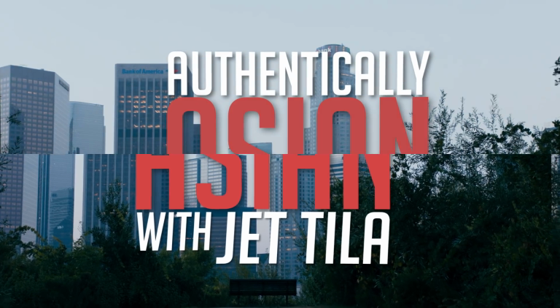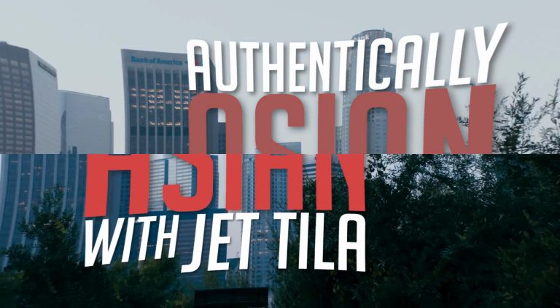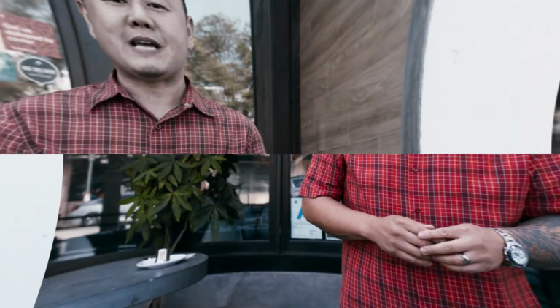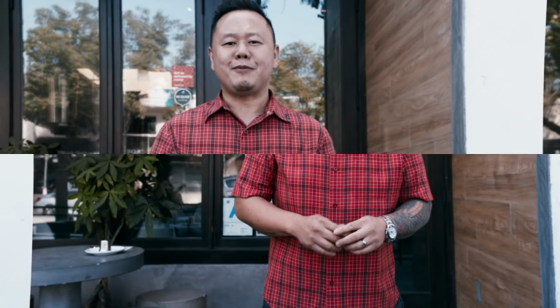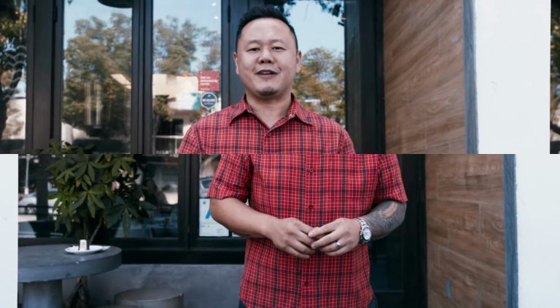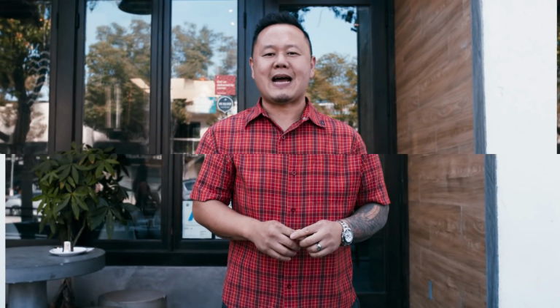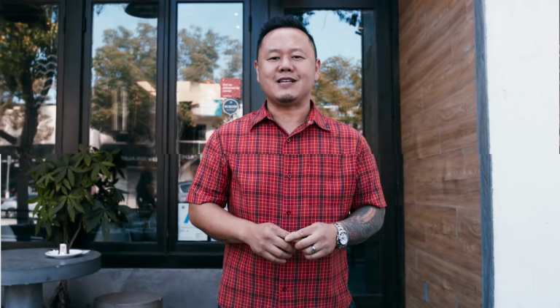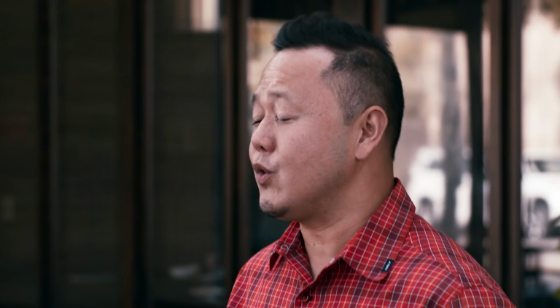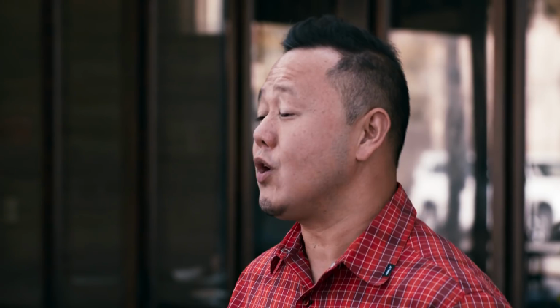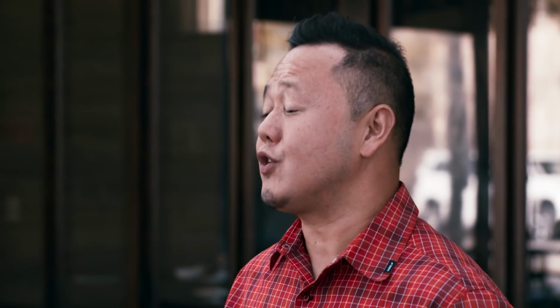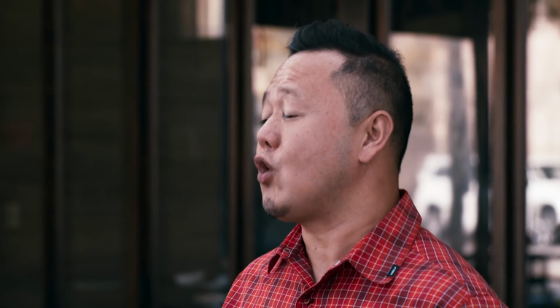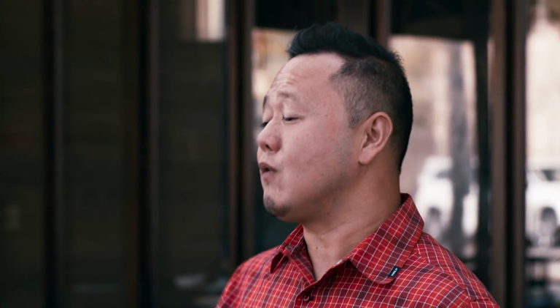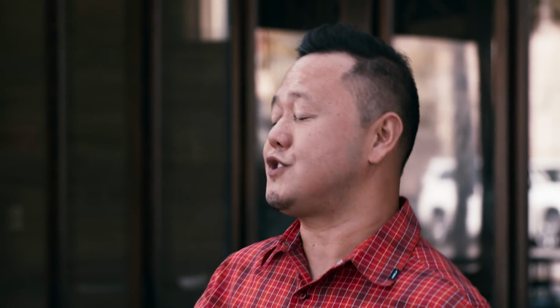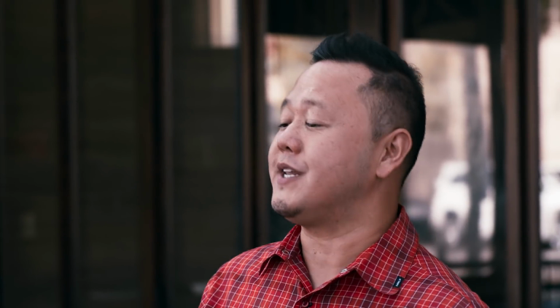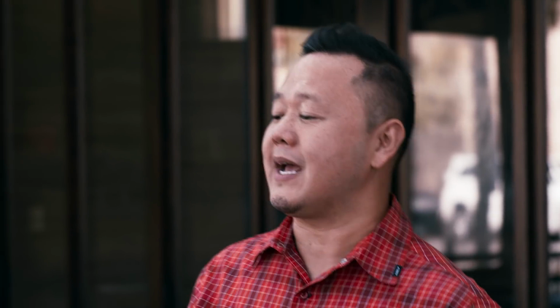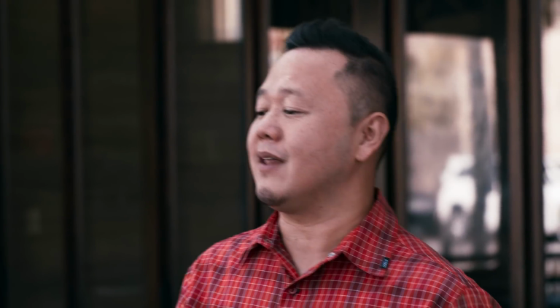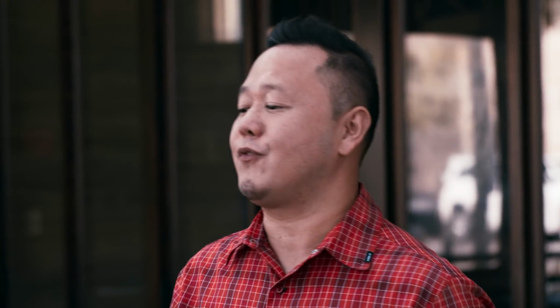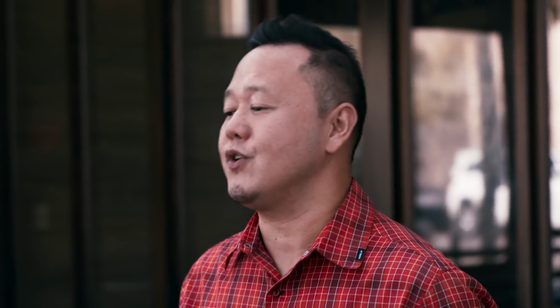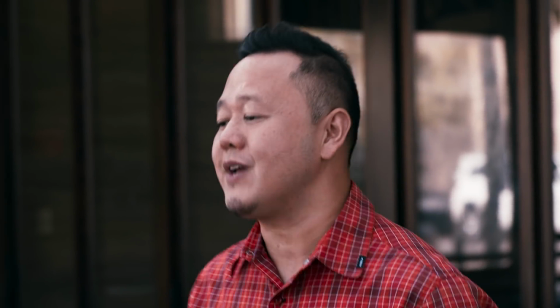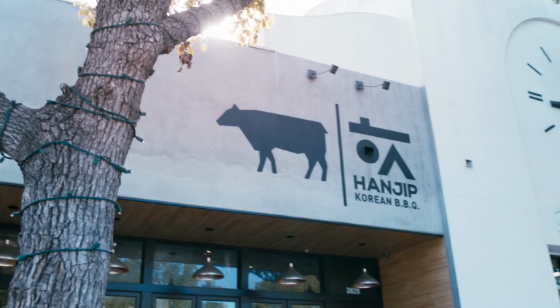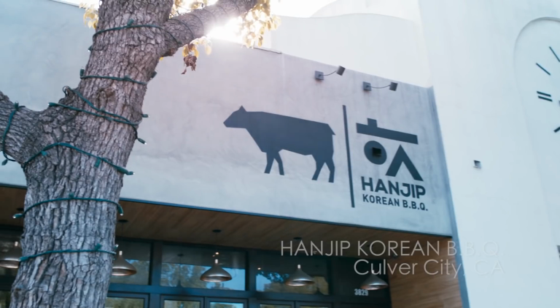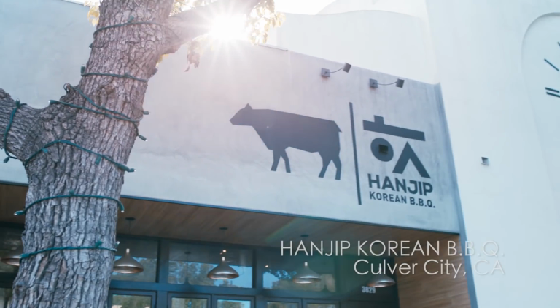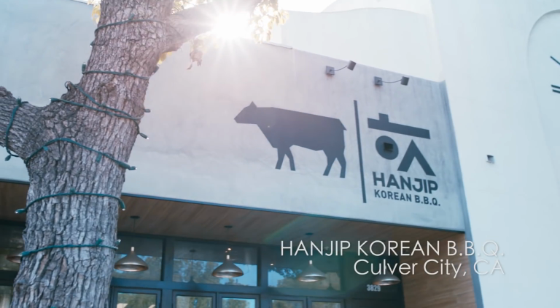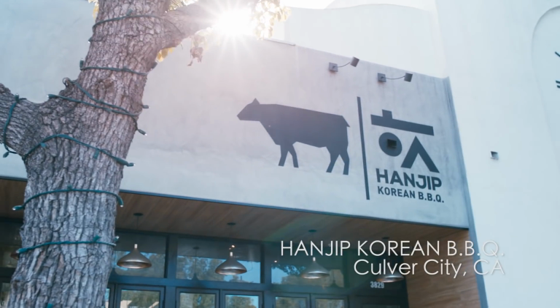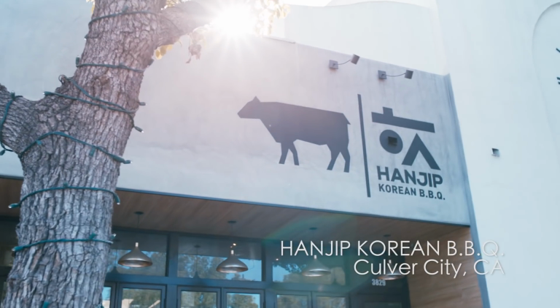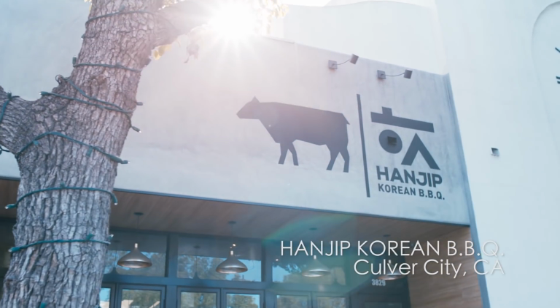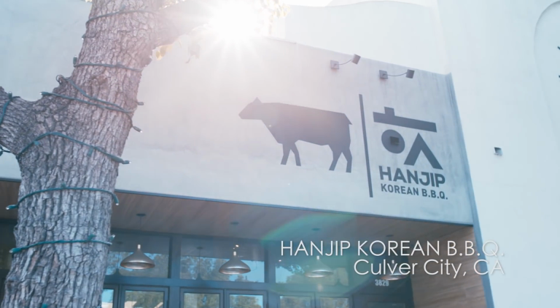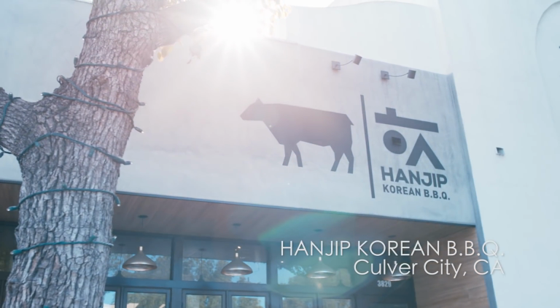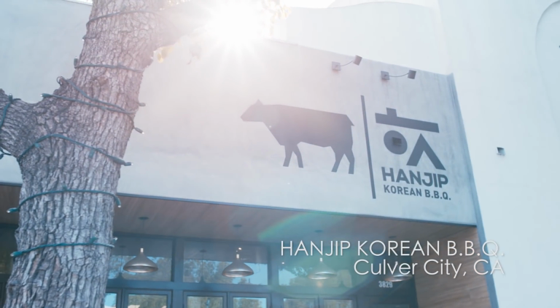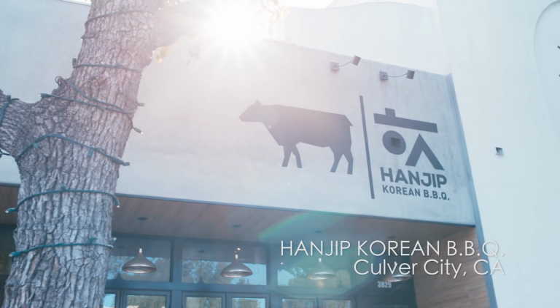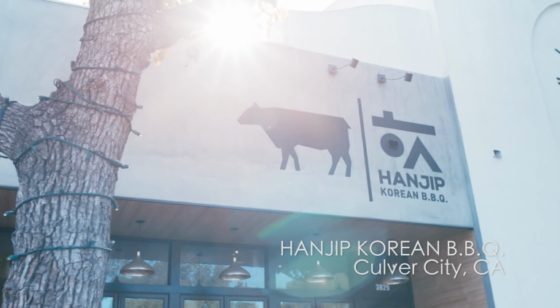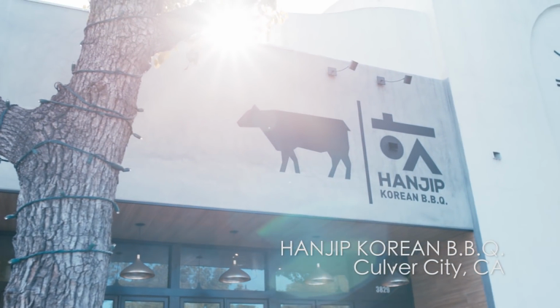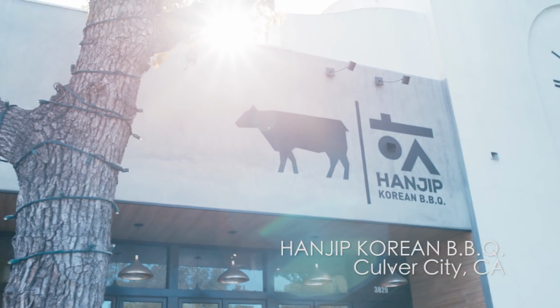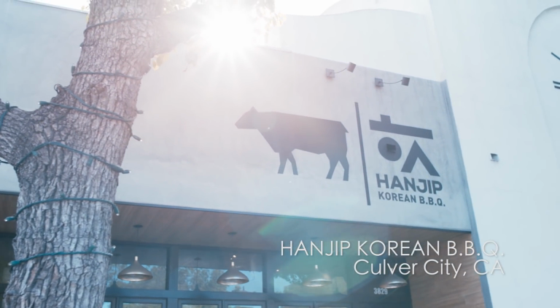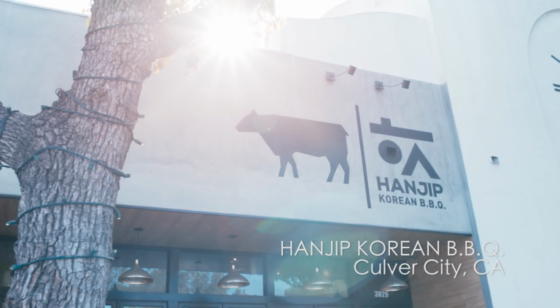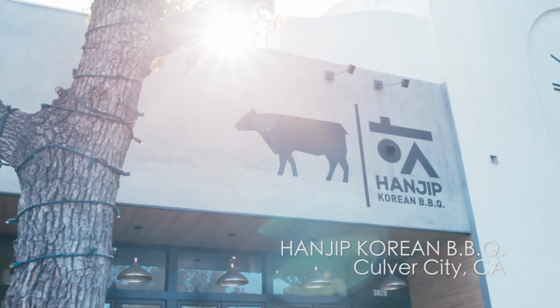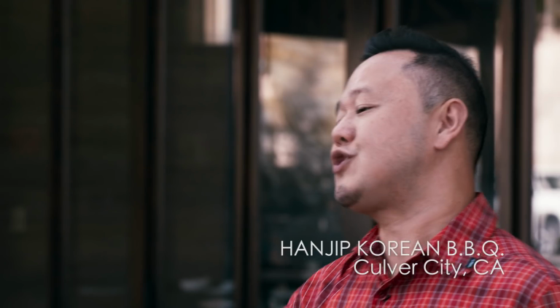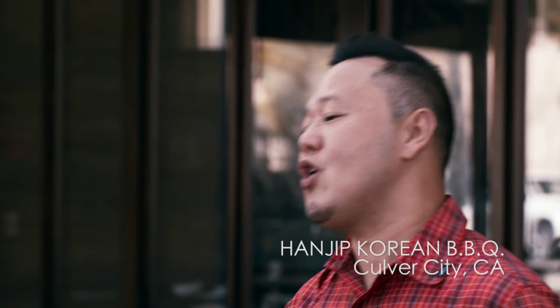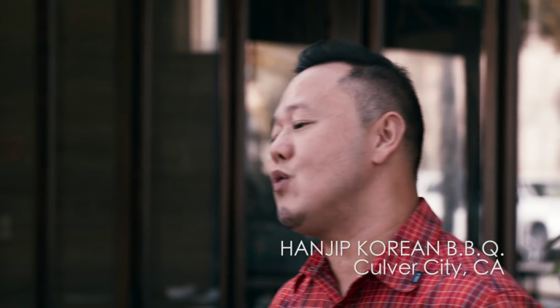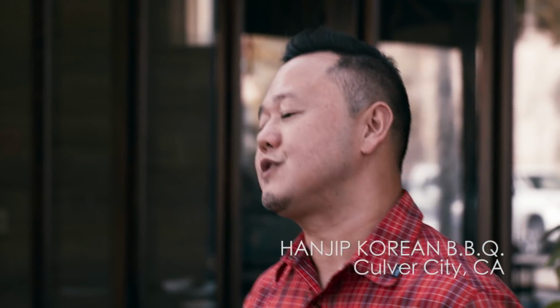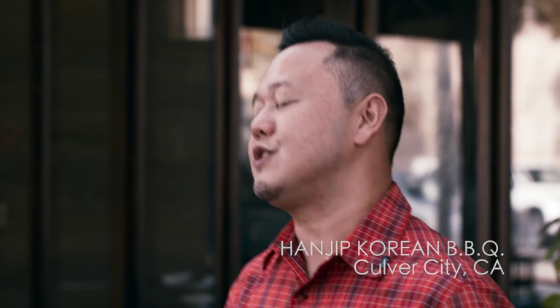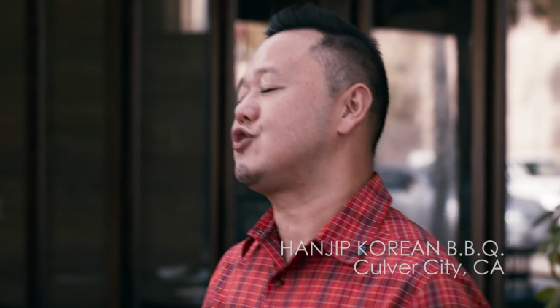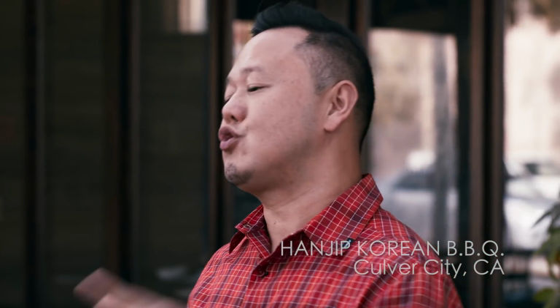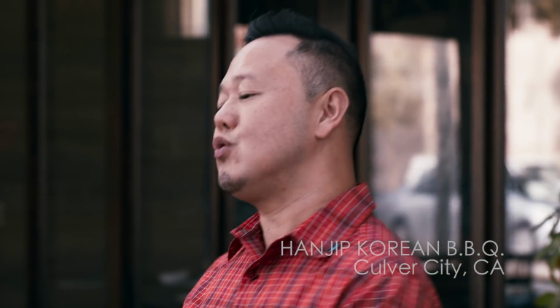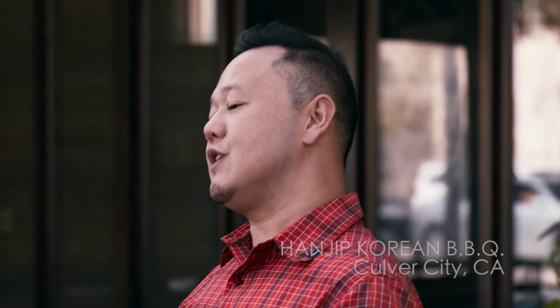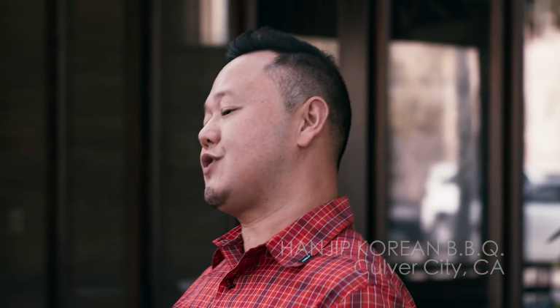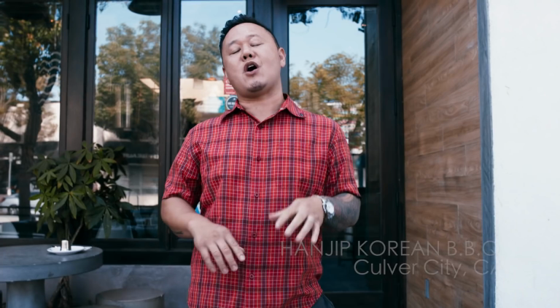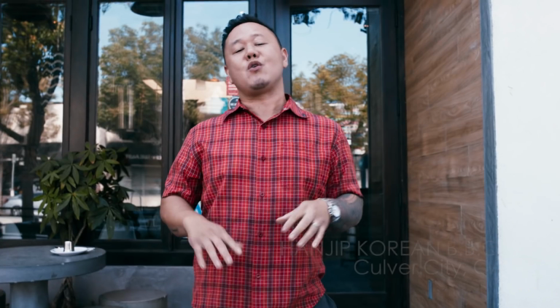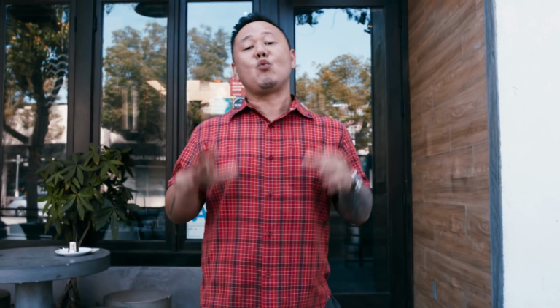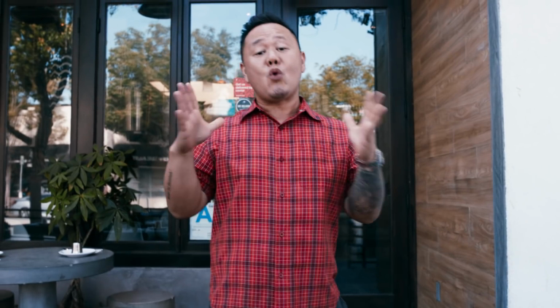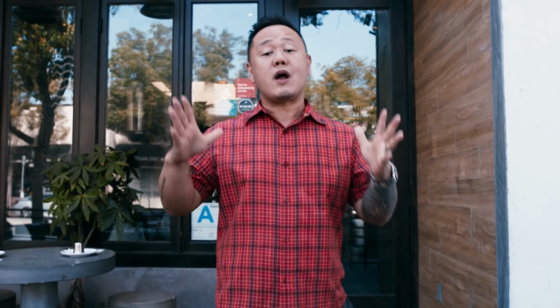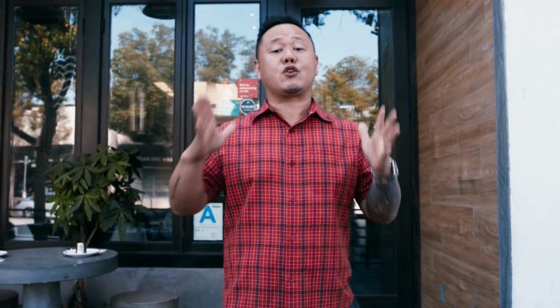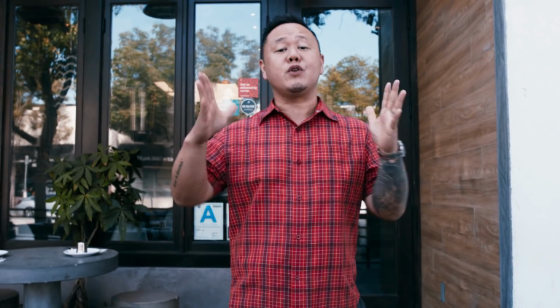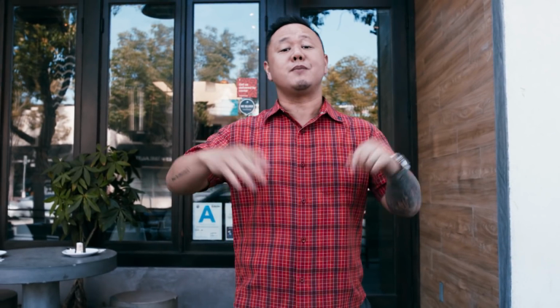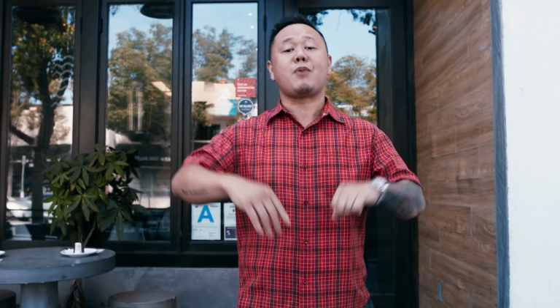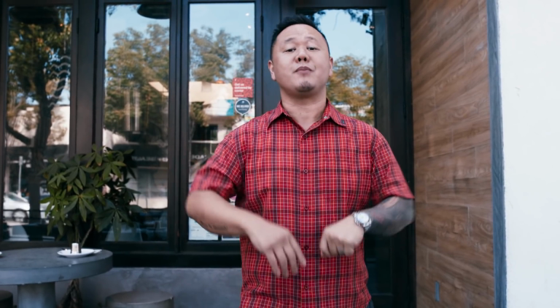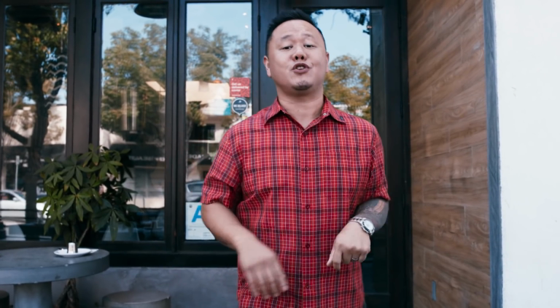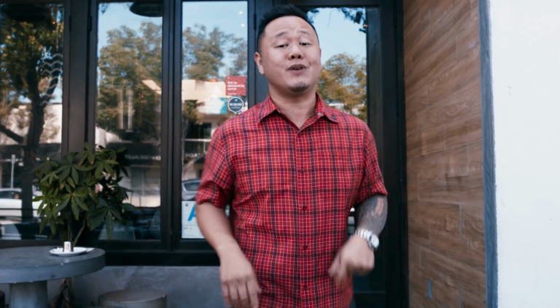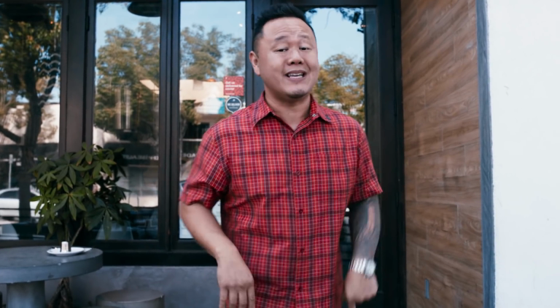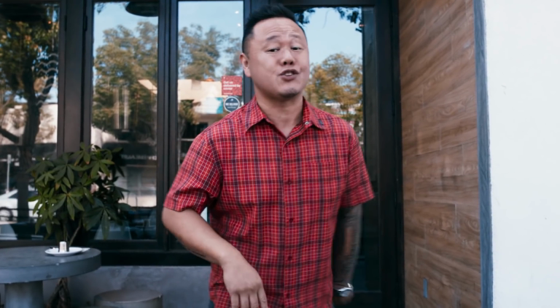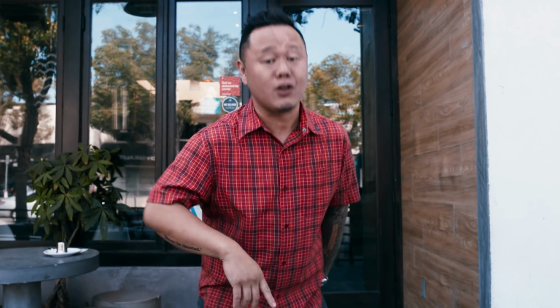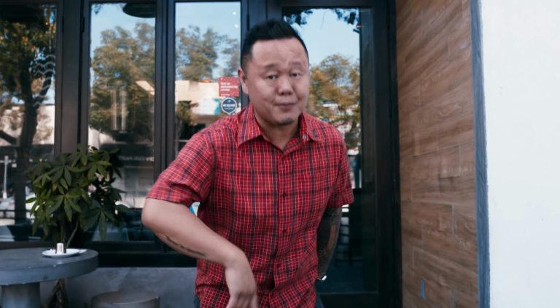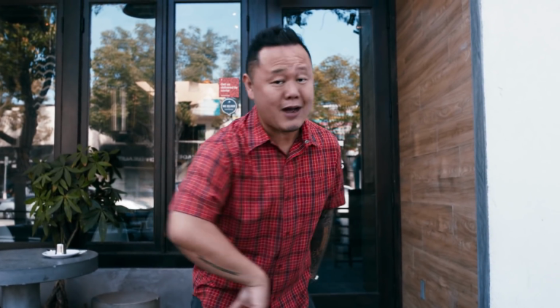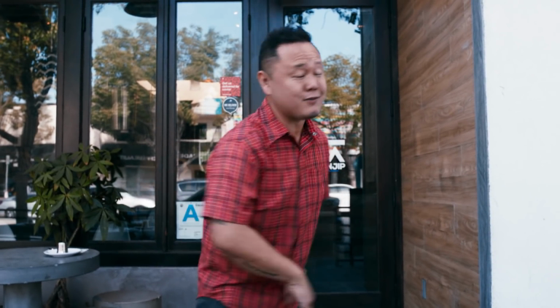What's happening guys, we are in Culver City, California at Hanjib Korean BBQ. Chef Chris Oh is going to school us on what Korean BBQ is all about.